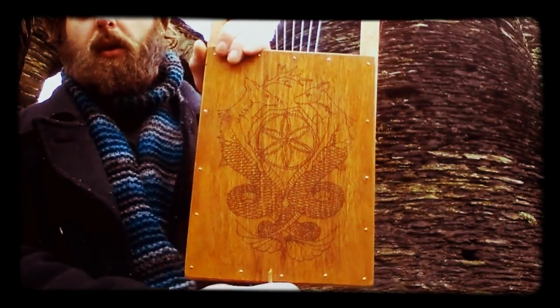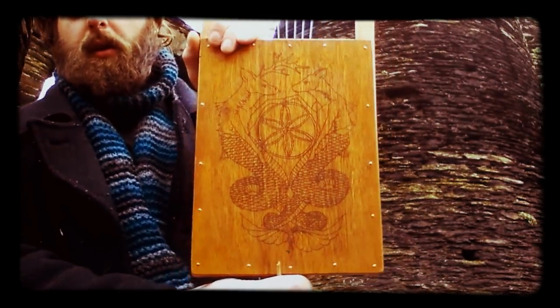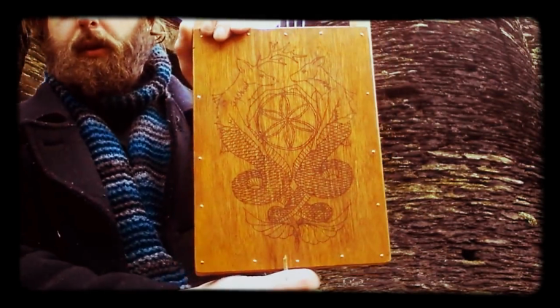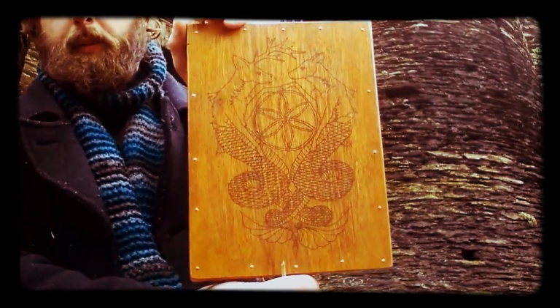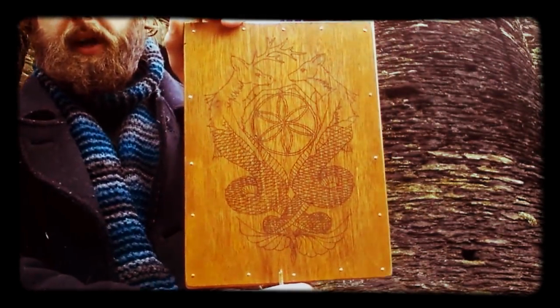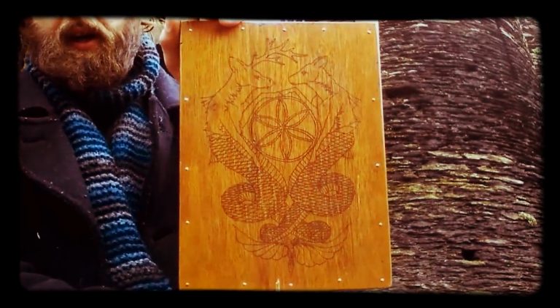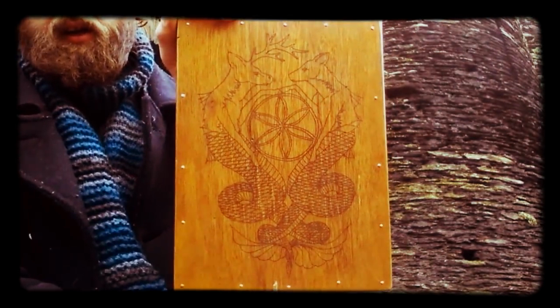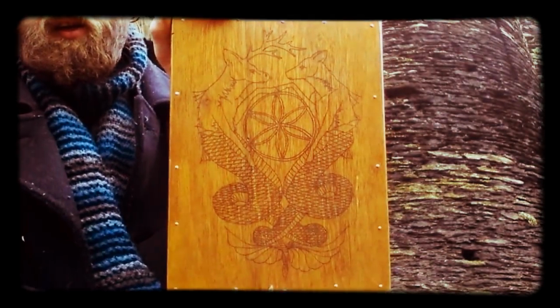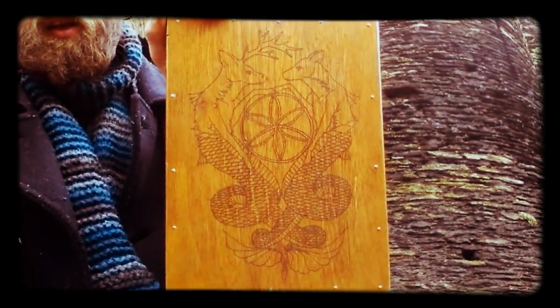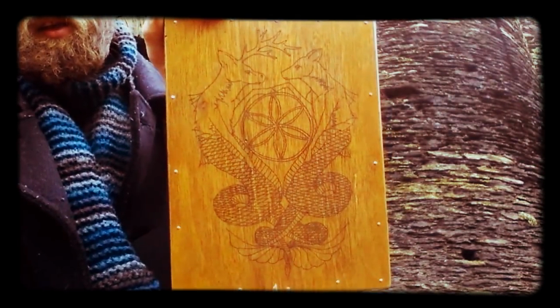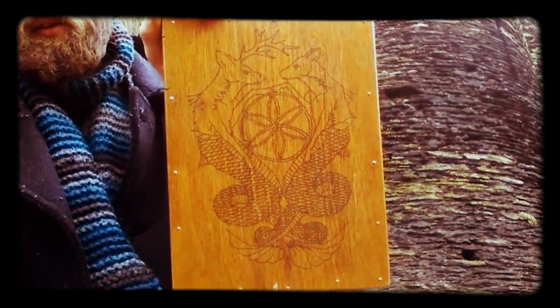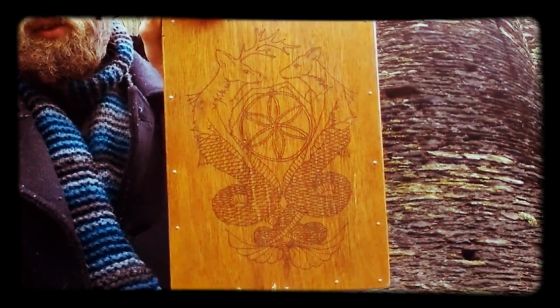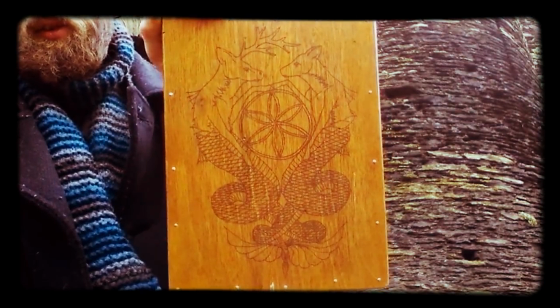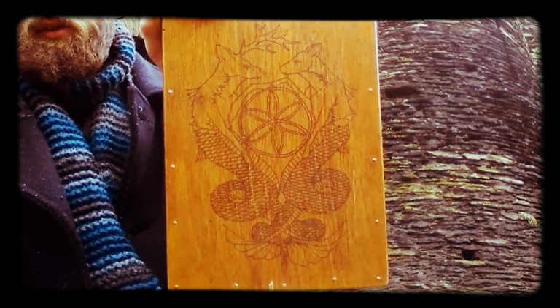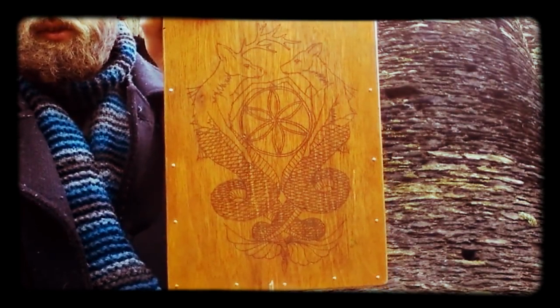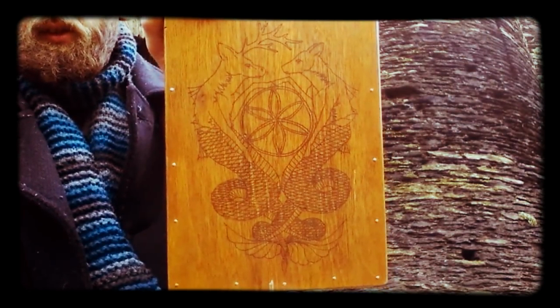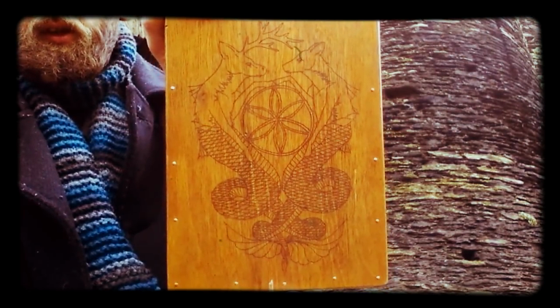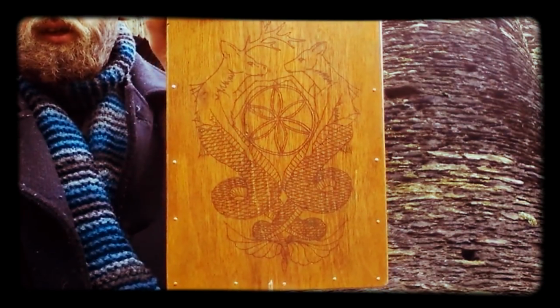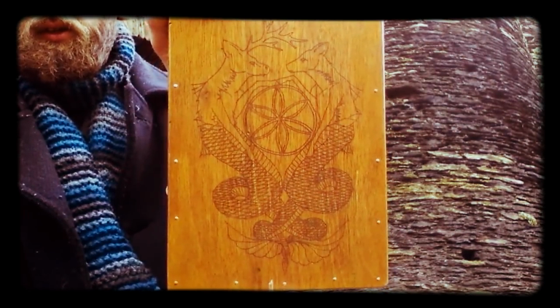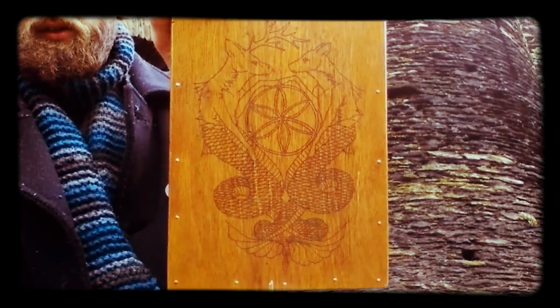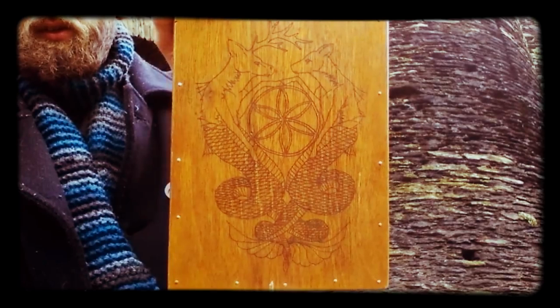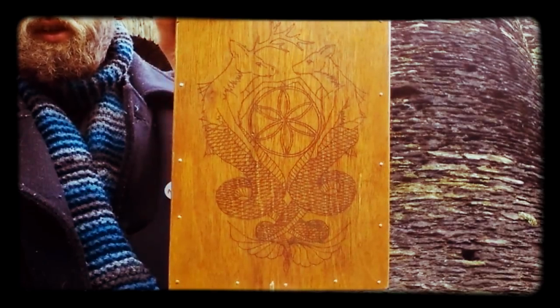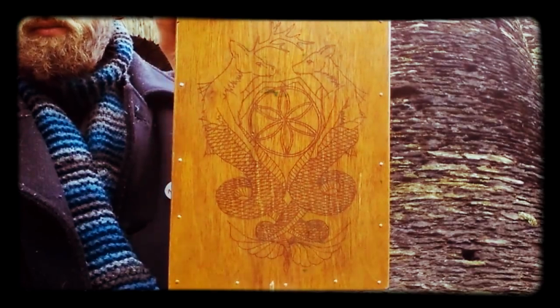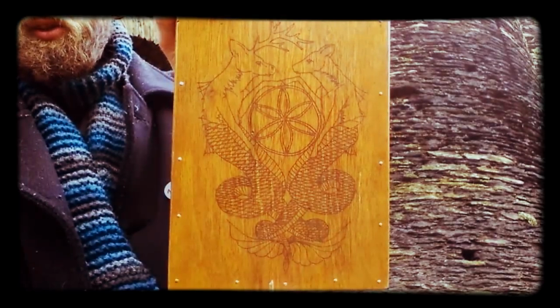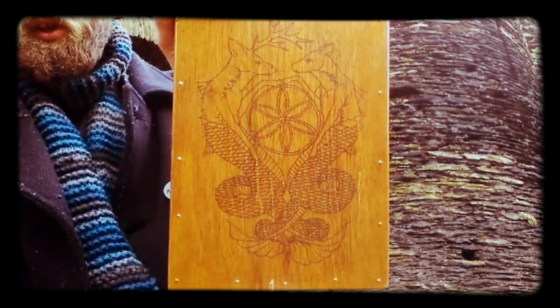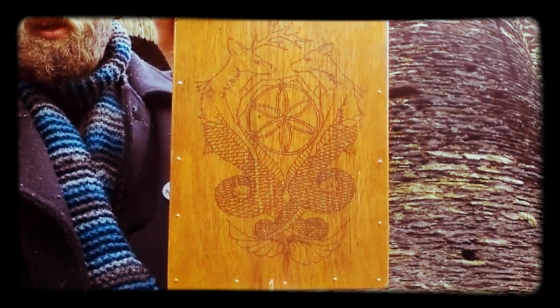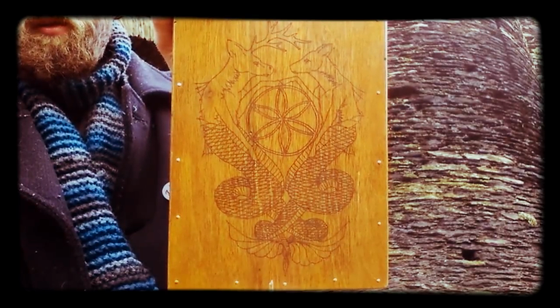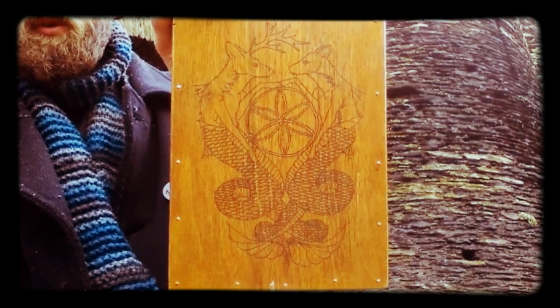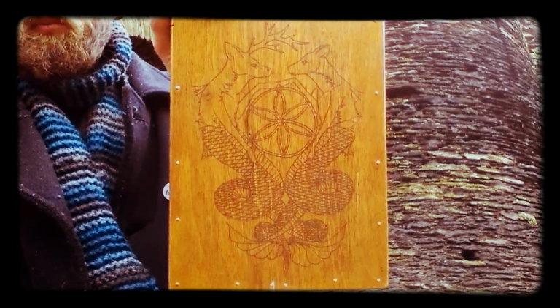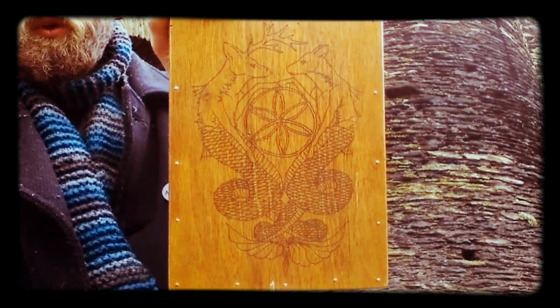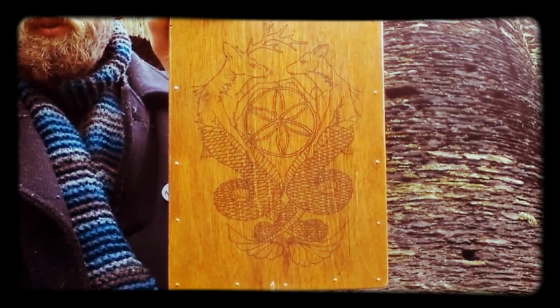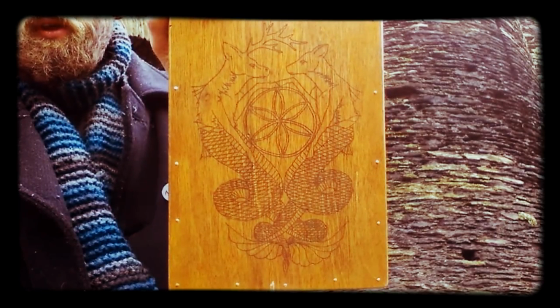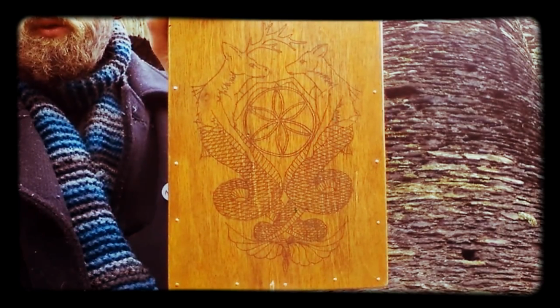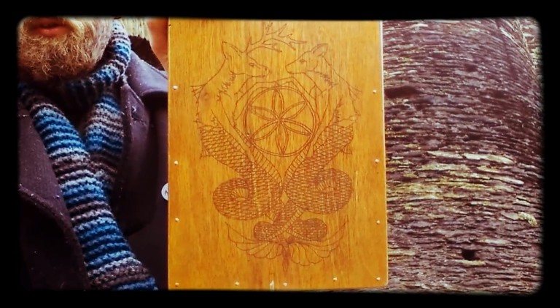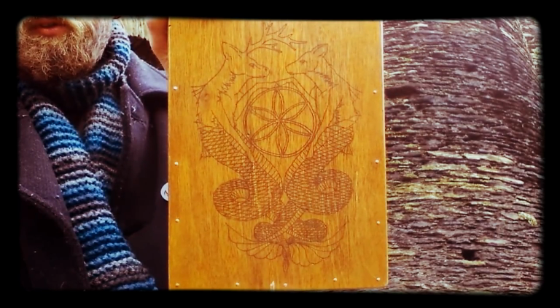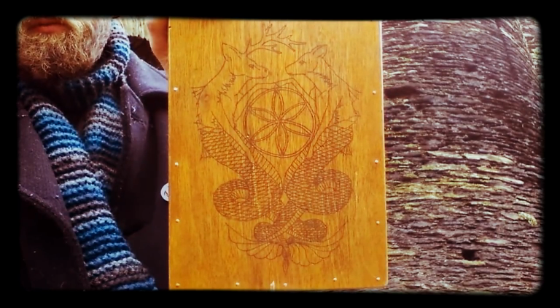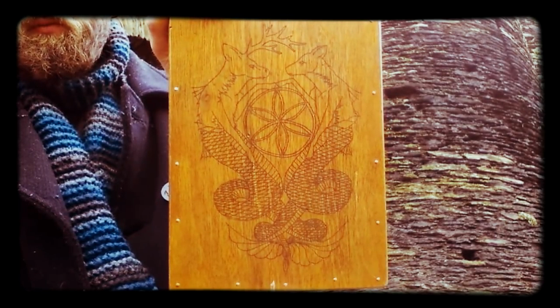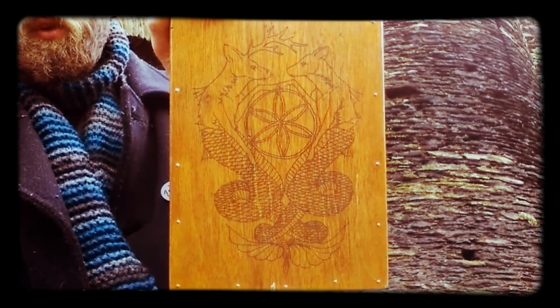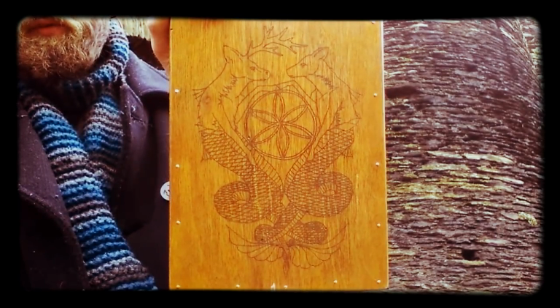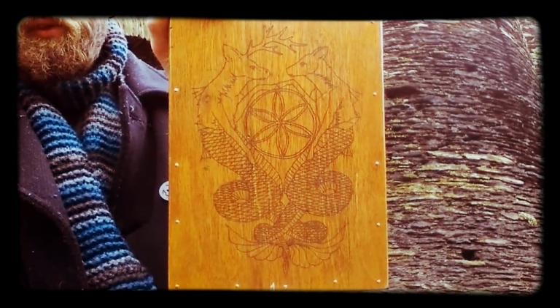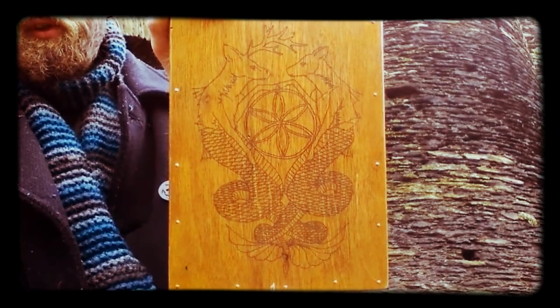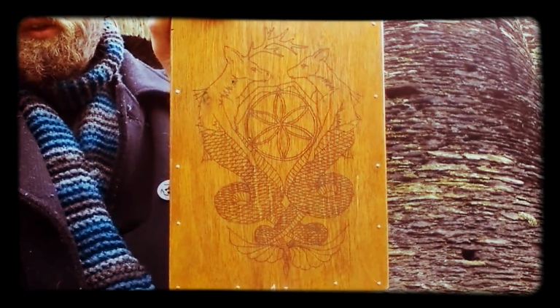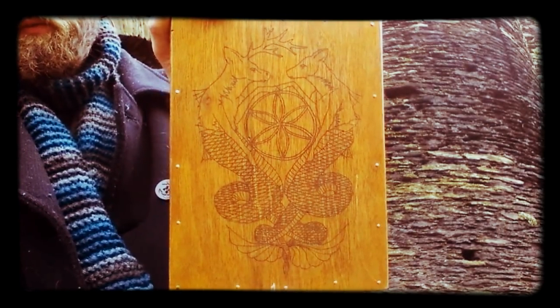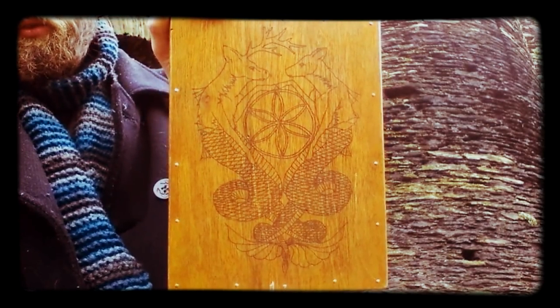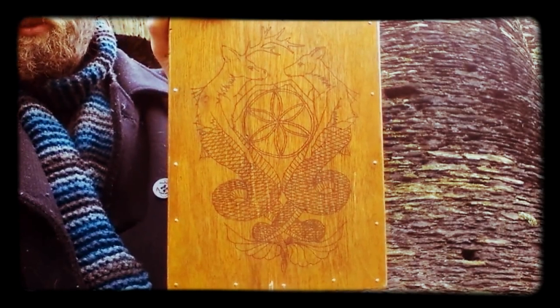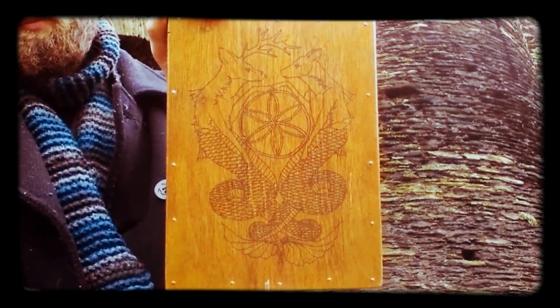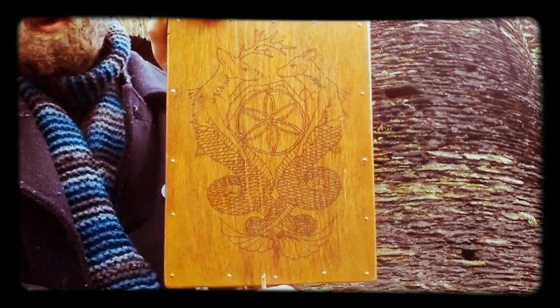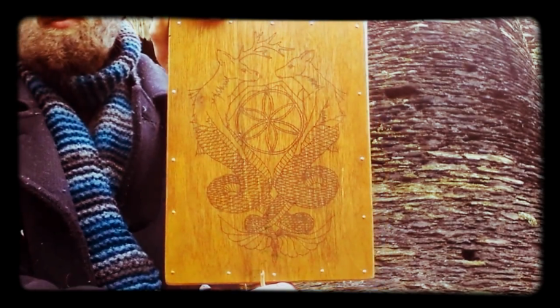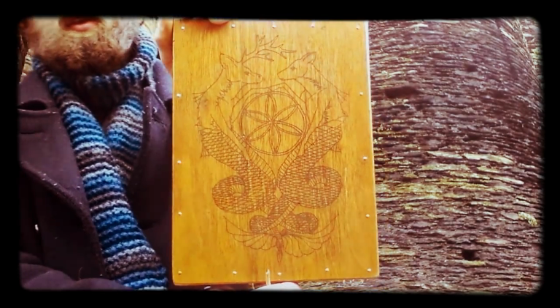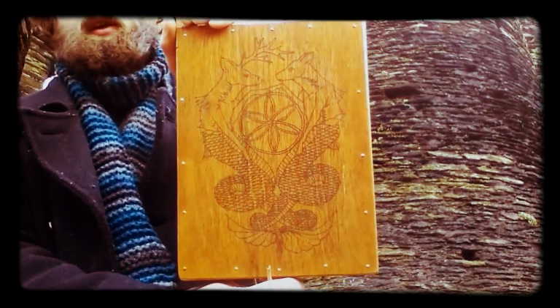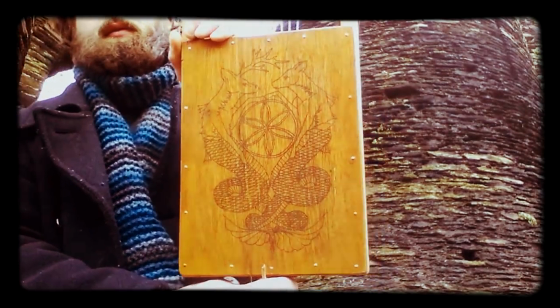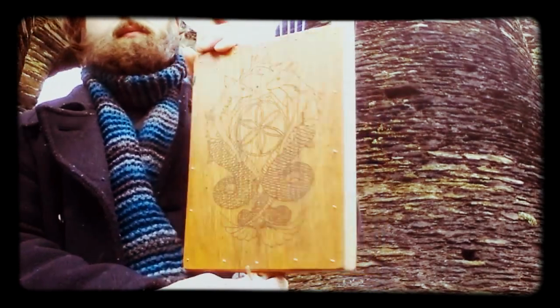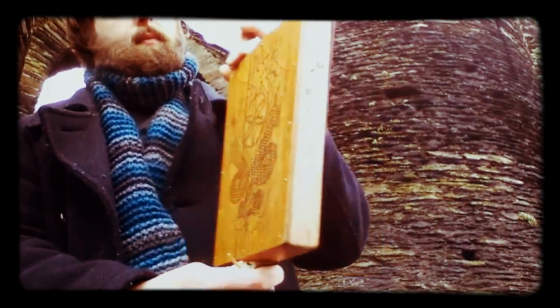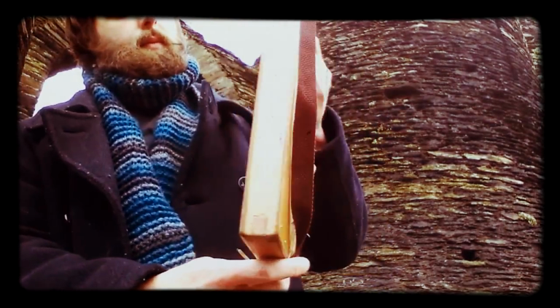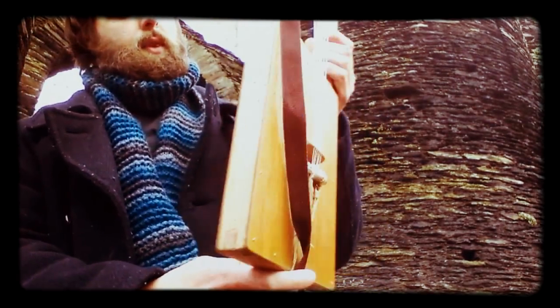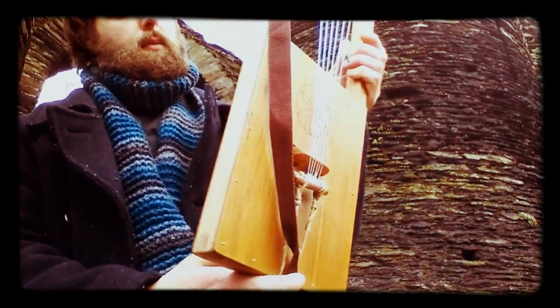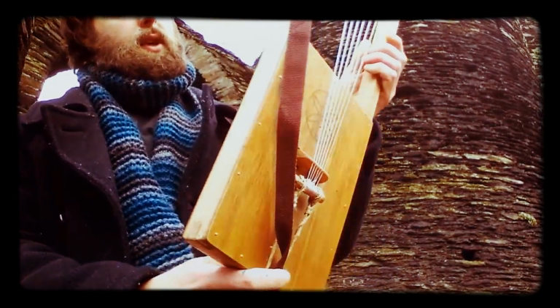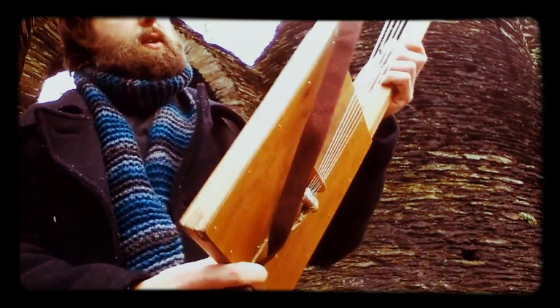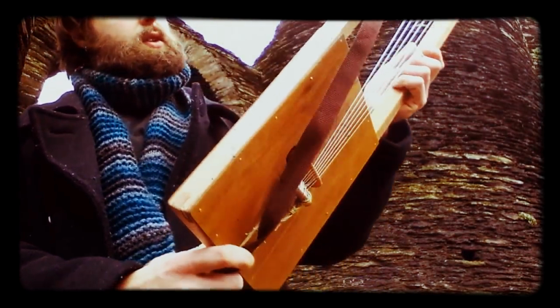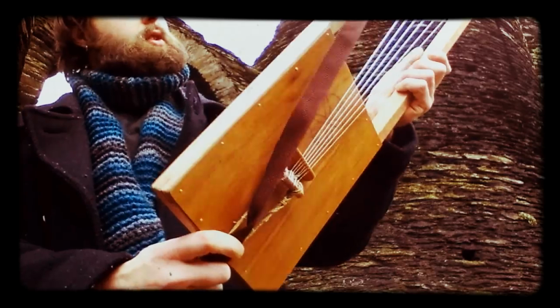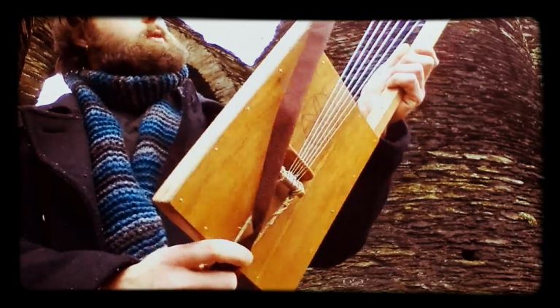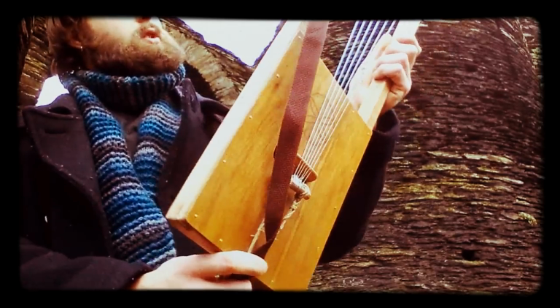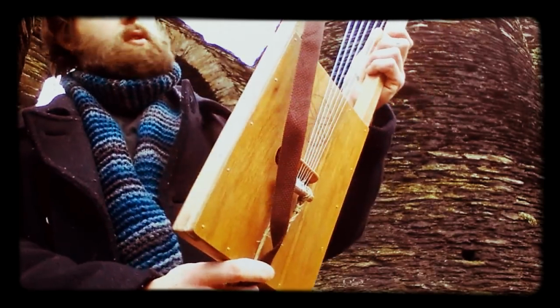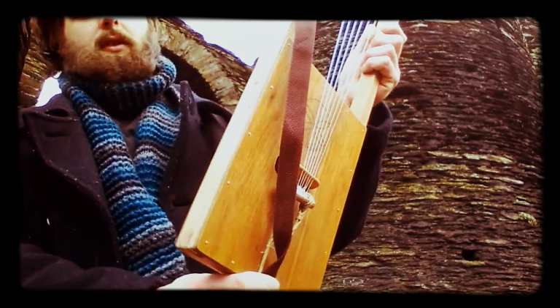On the back there's an image I came up with that was roughly influenced by the Pictish images.